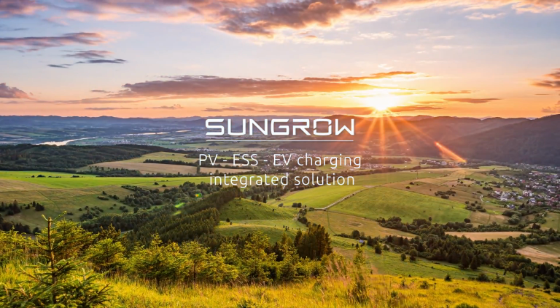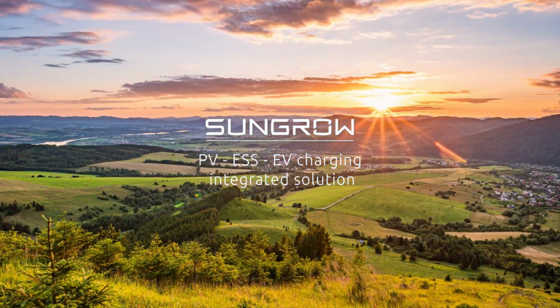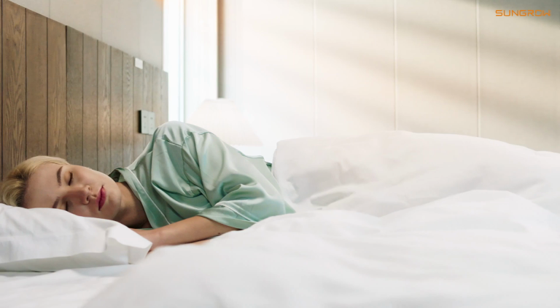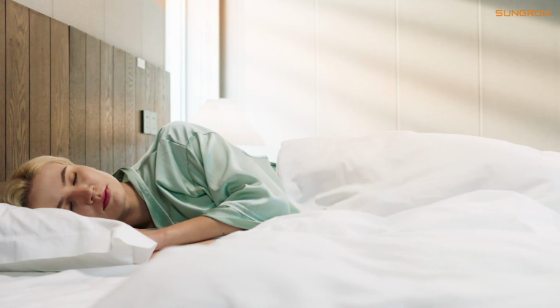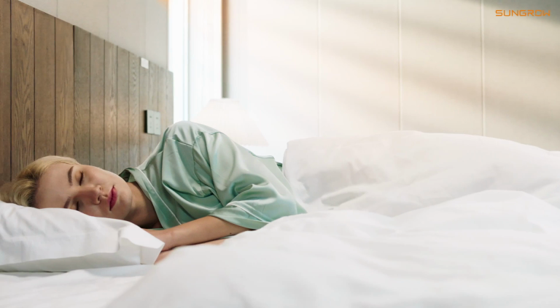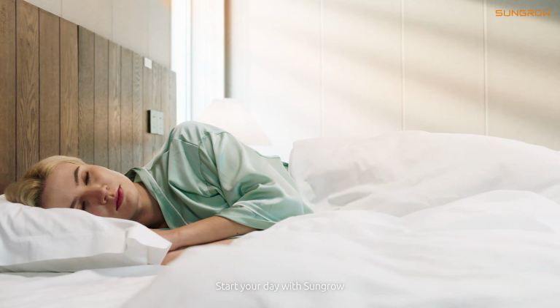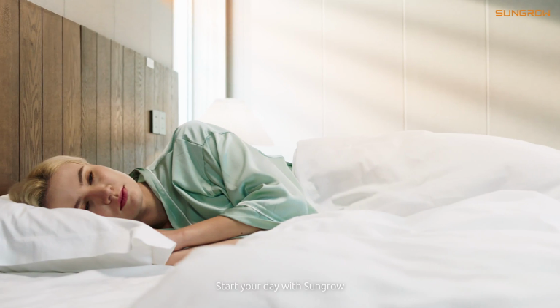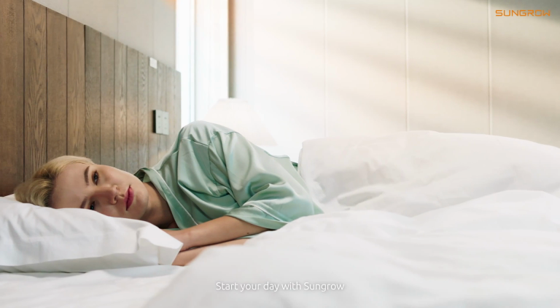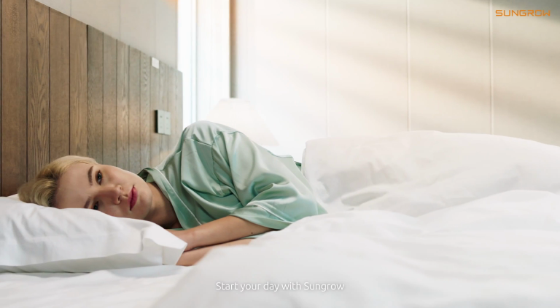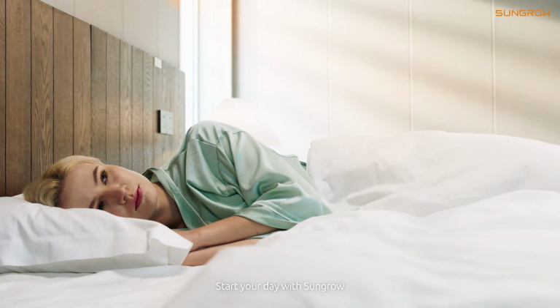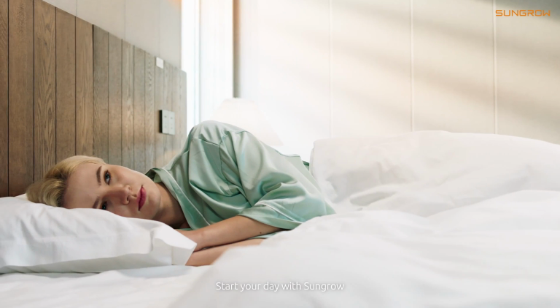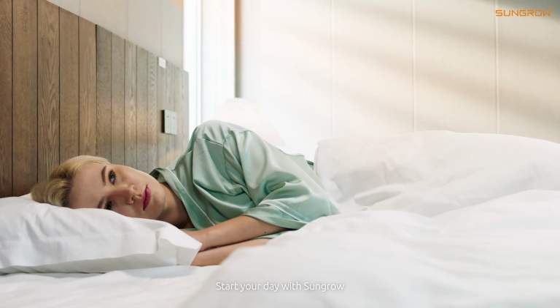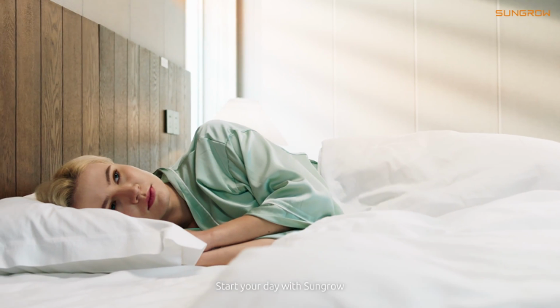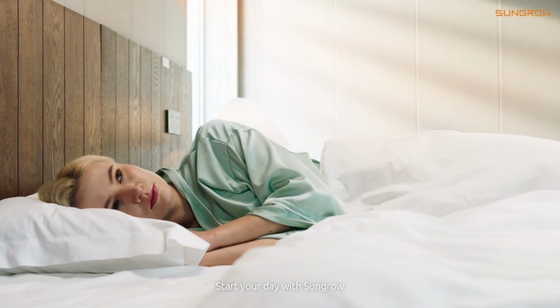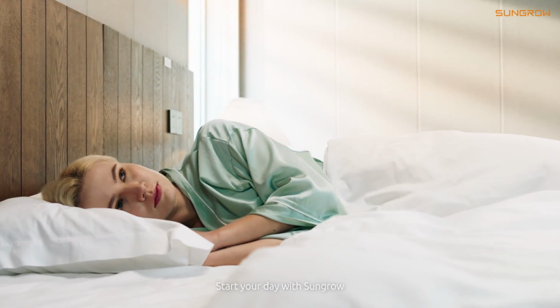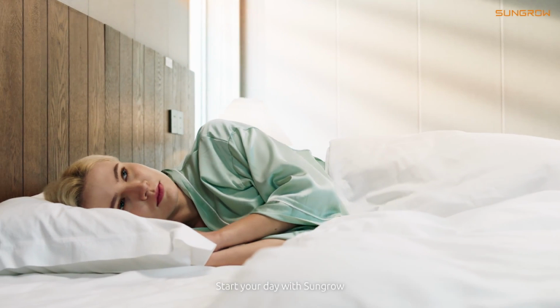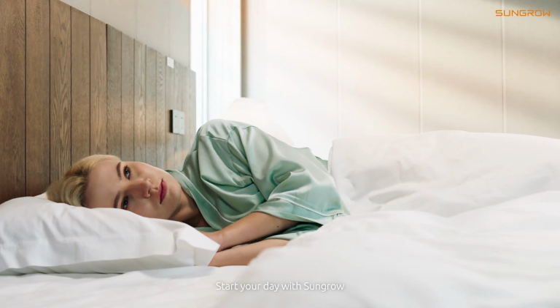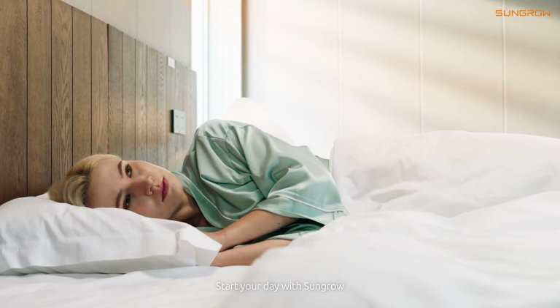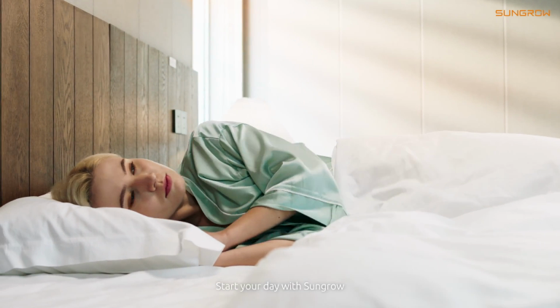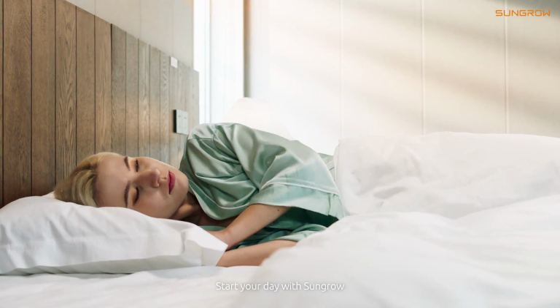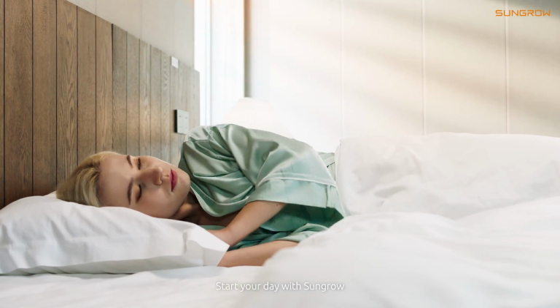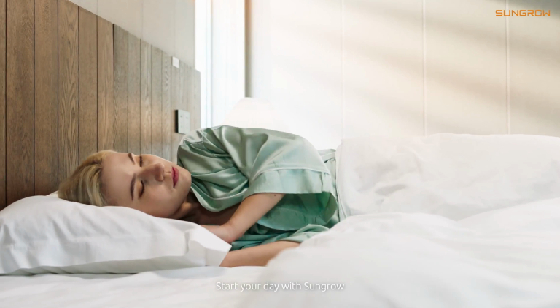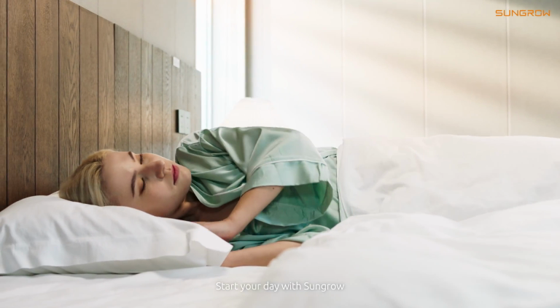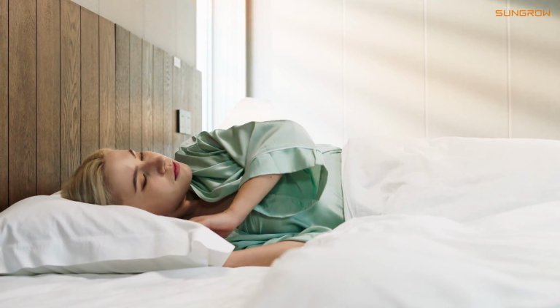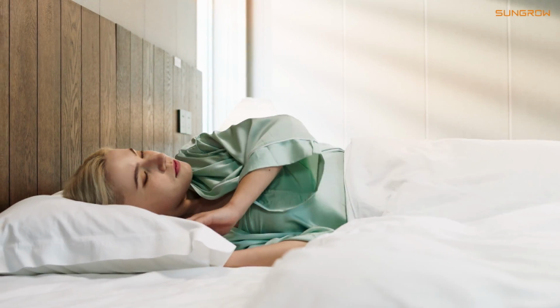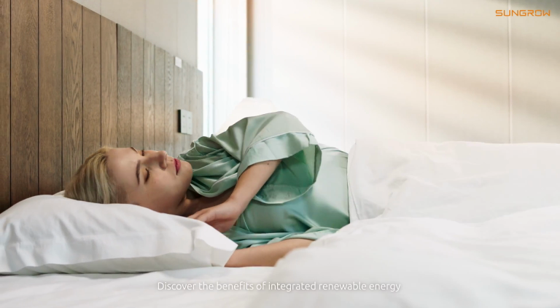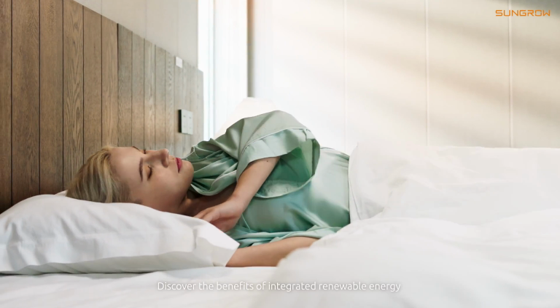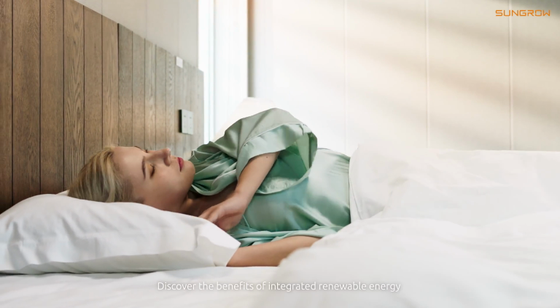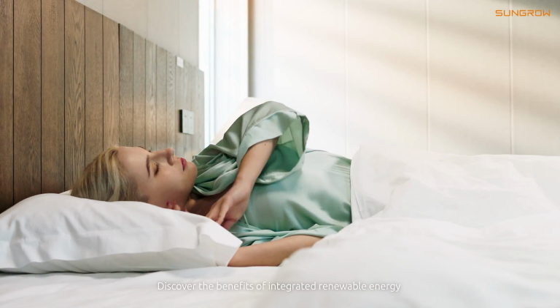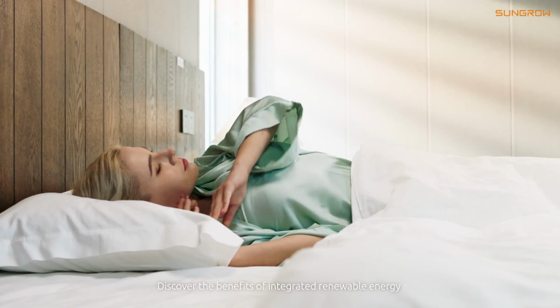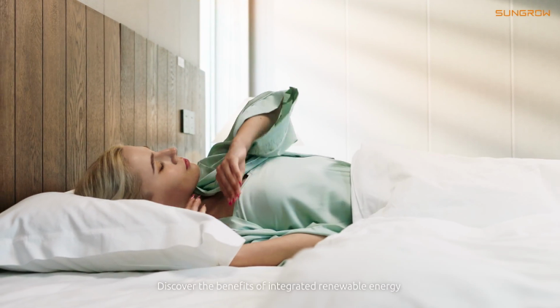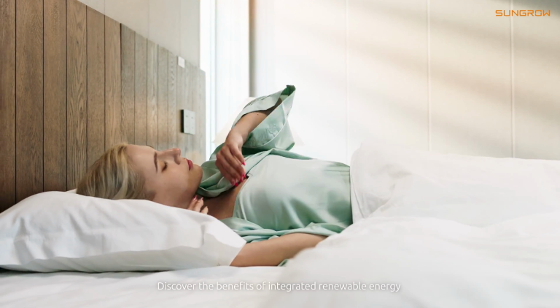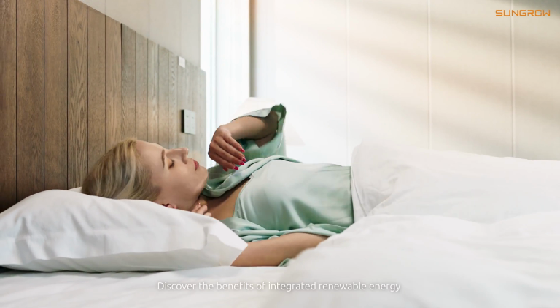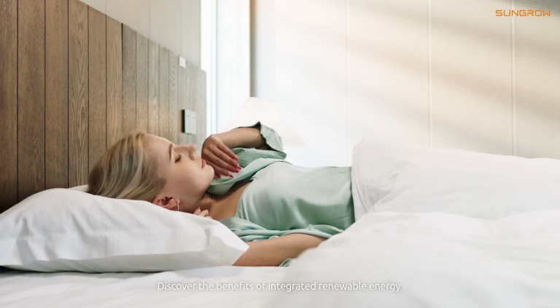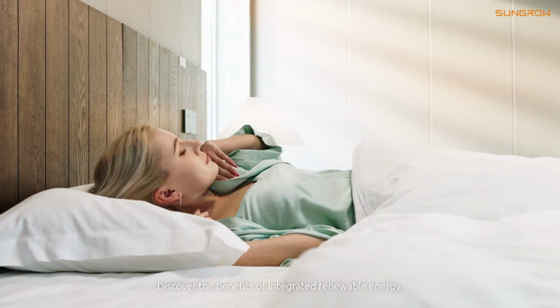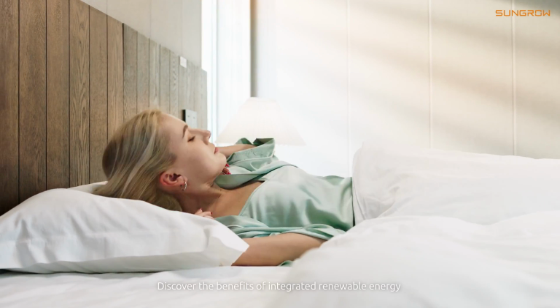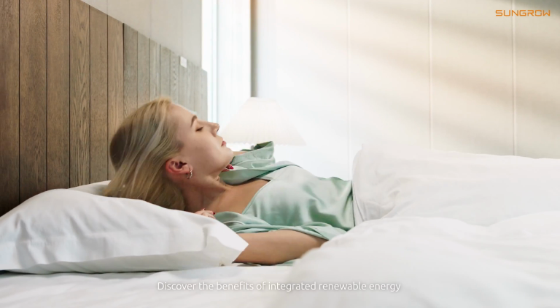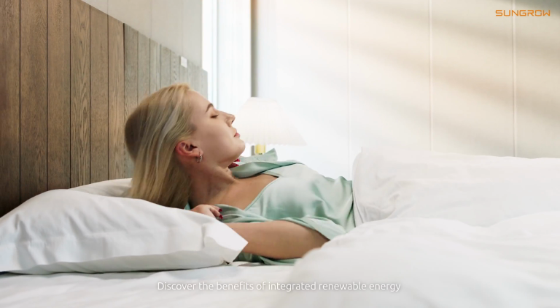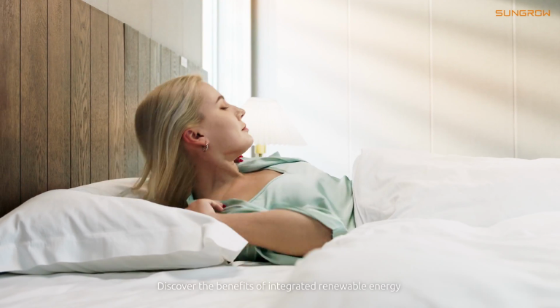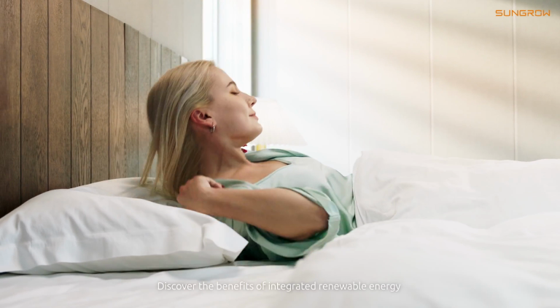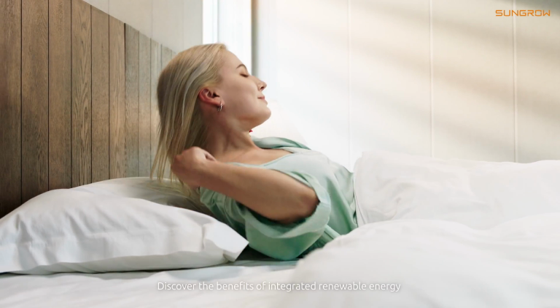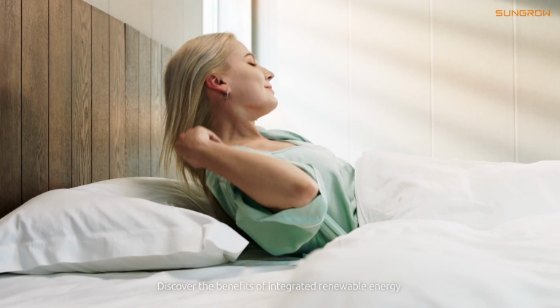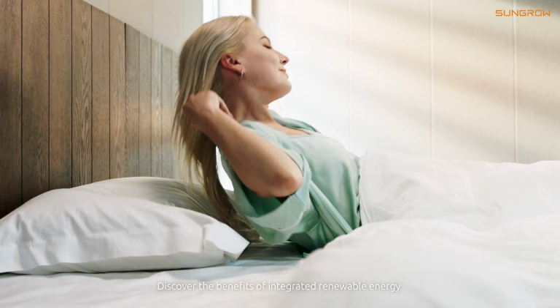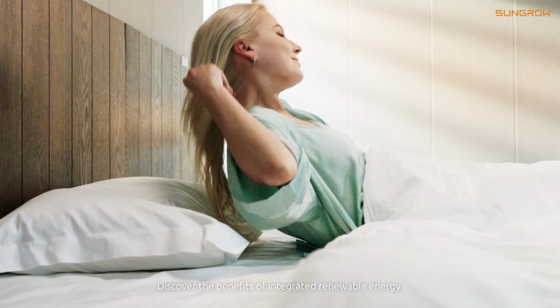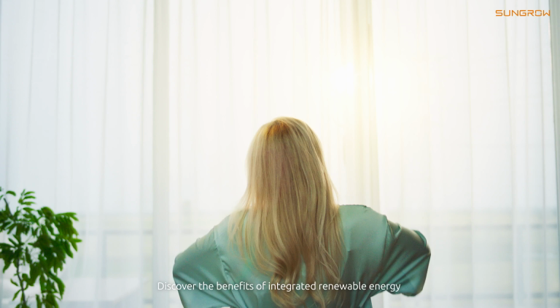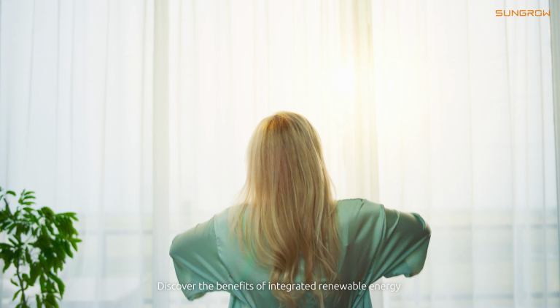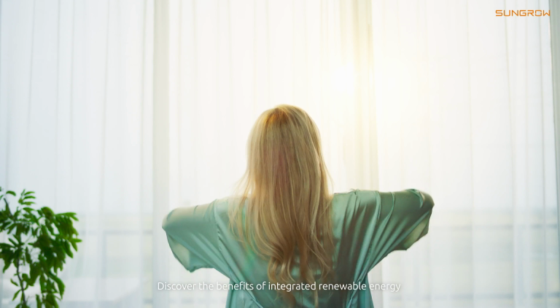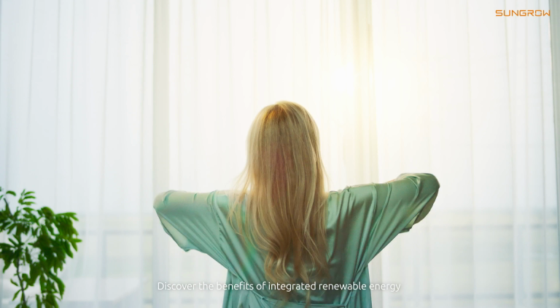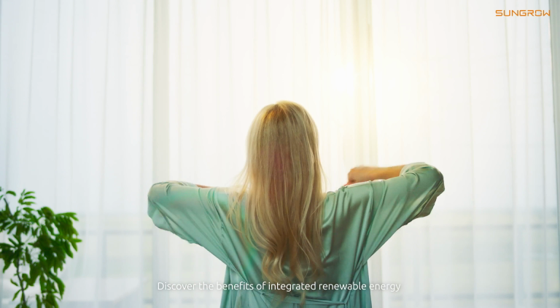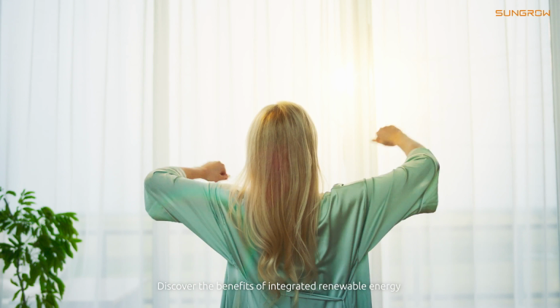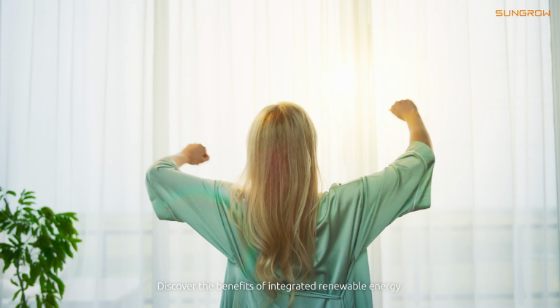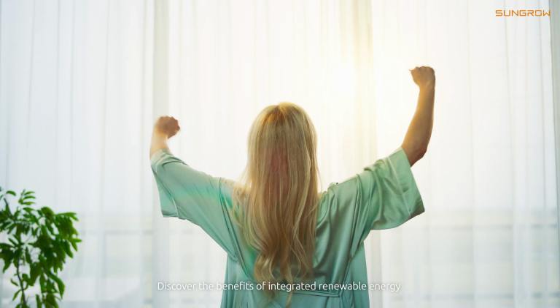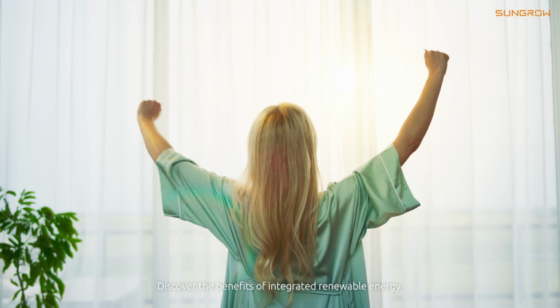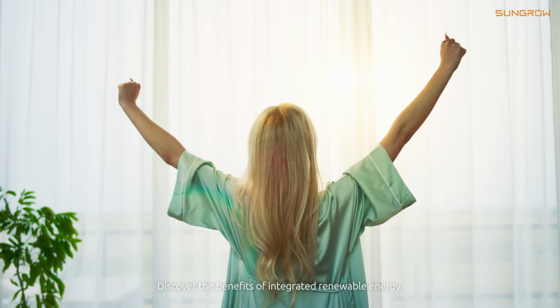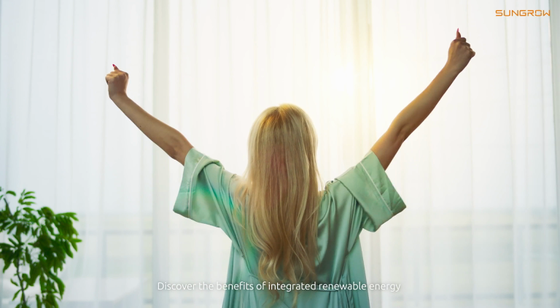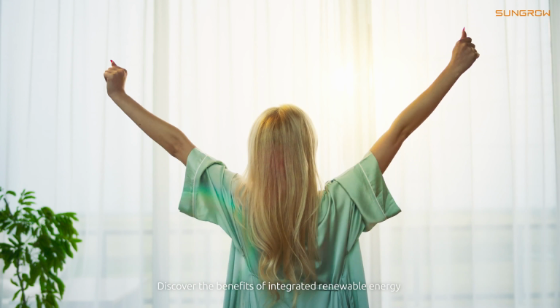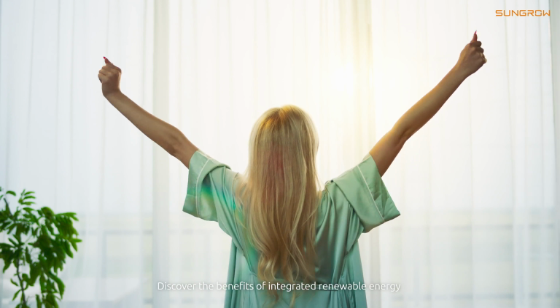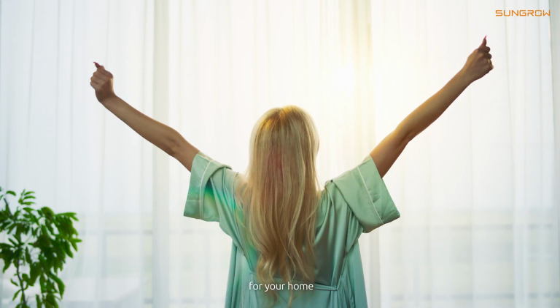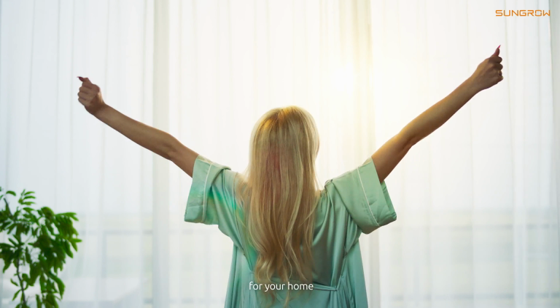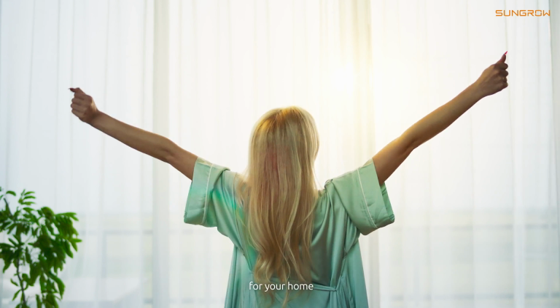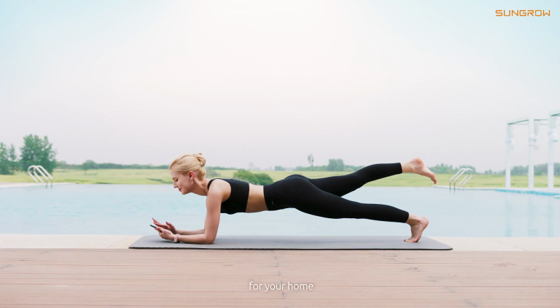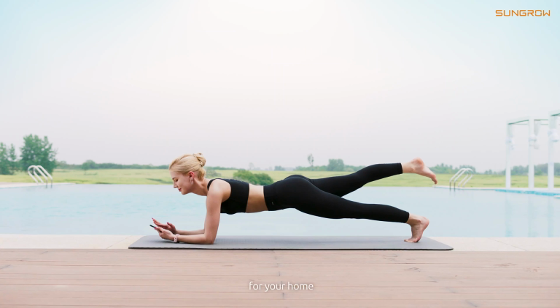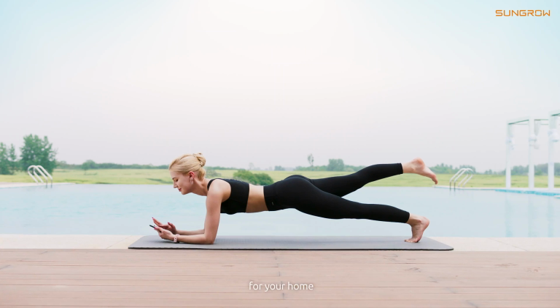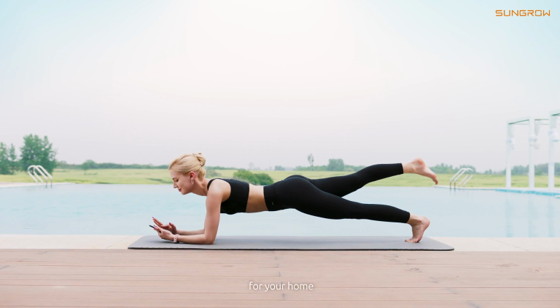Store your day with SunGrow. Discover the benefits of integrated renewable energy for your home.